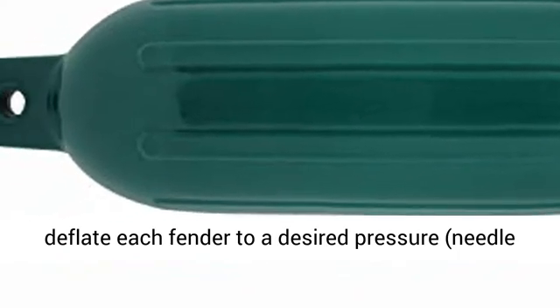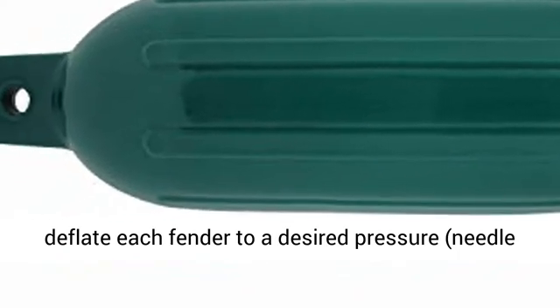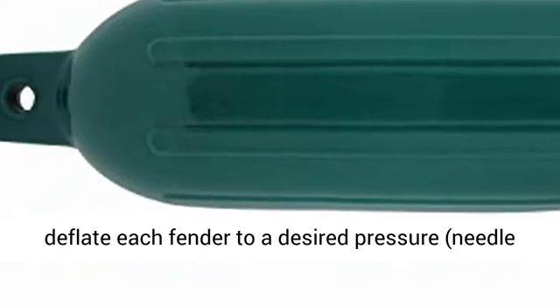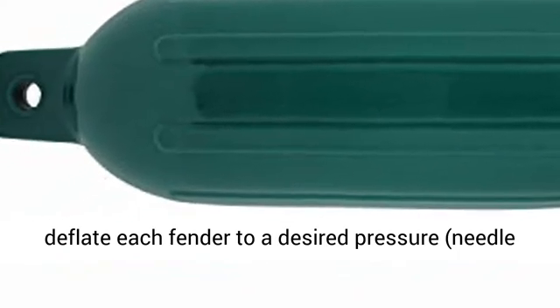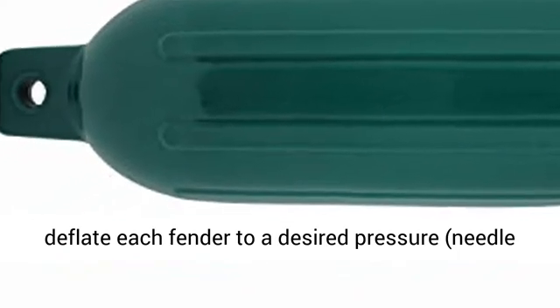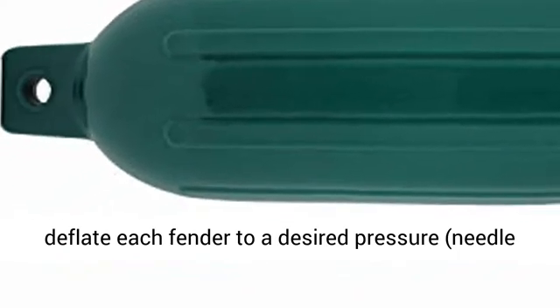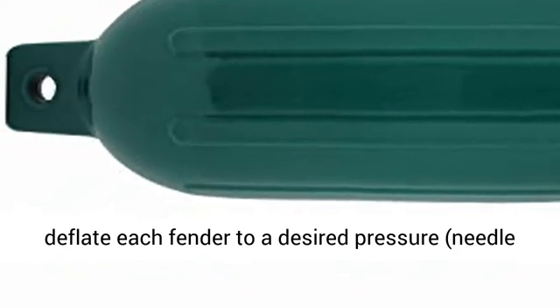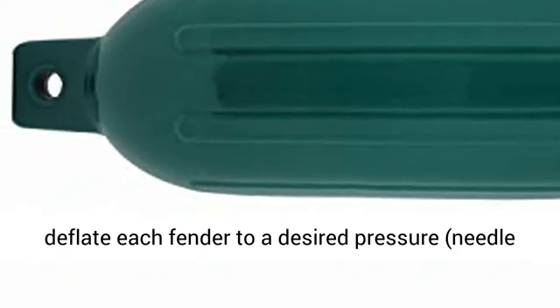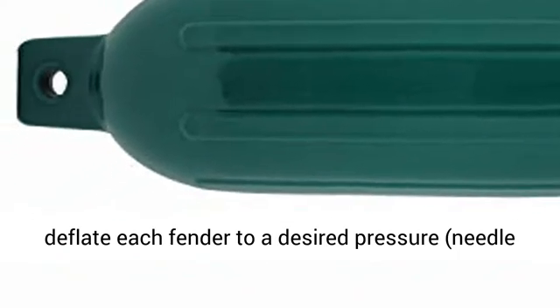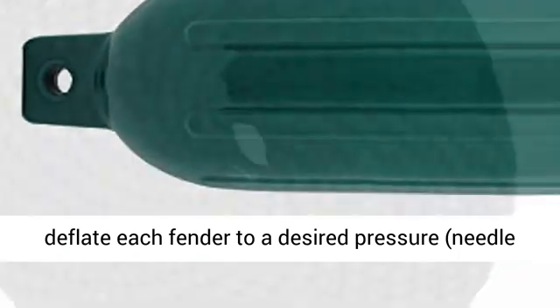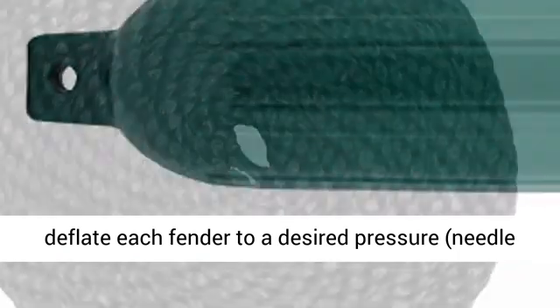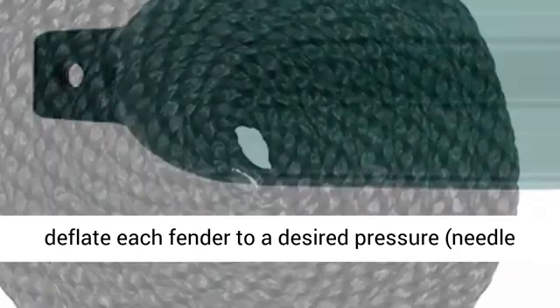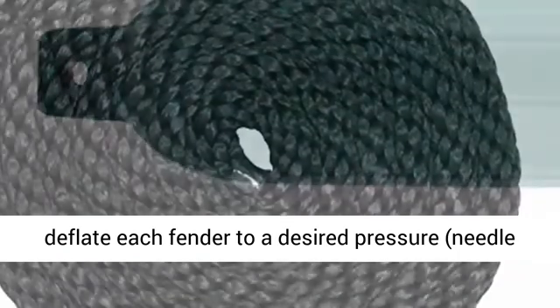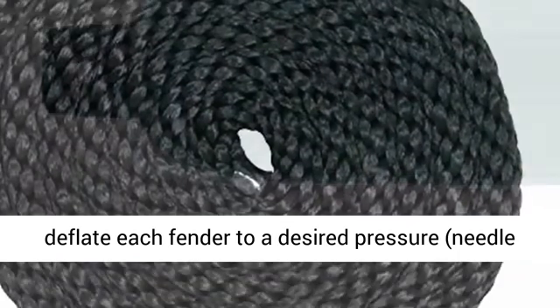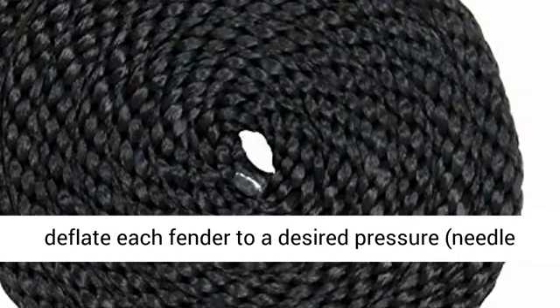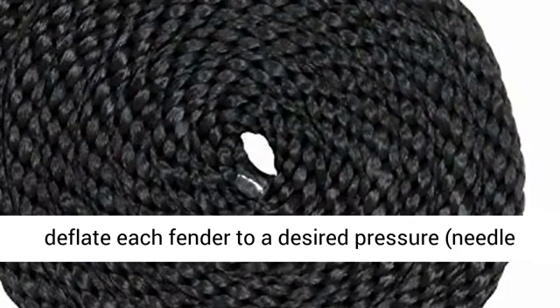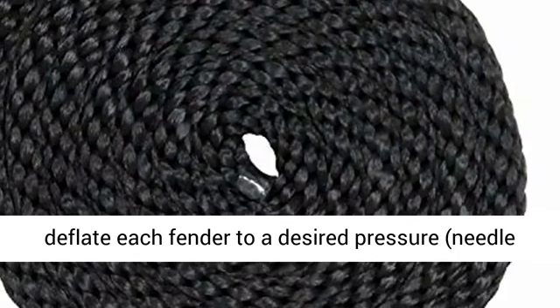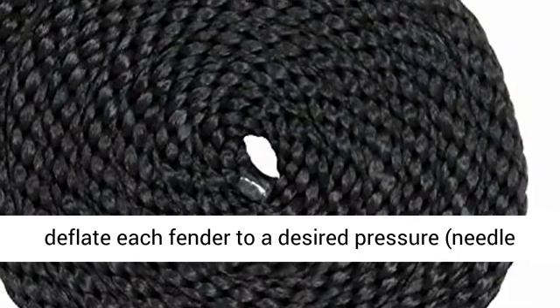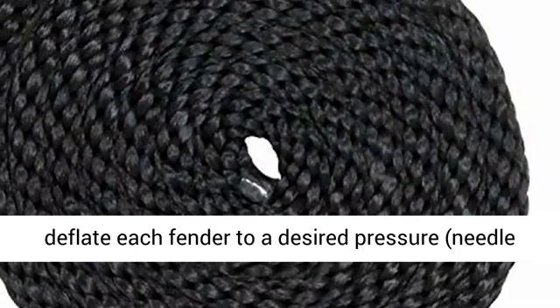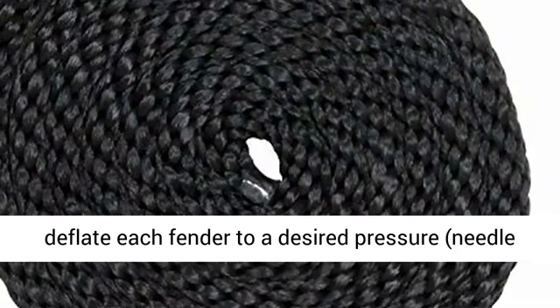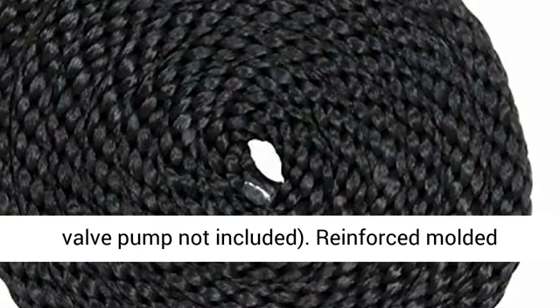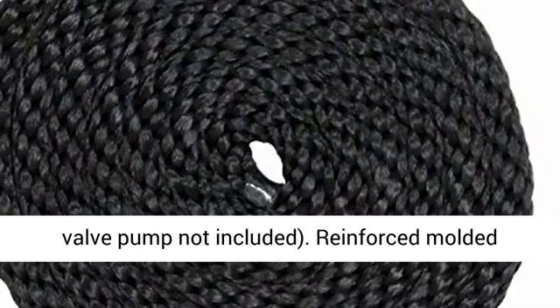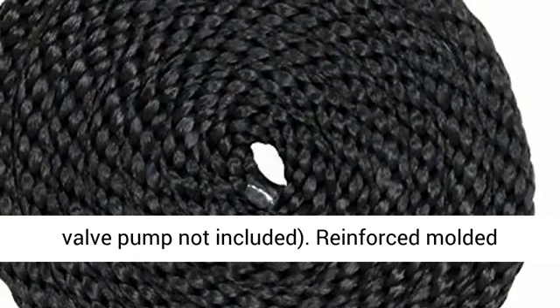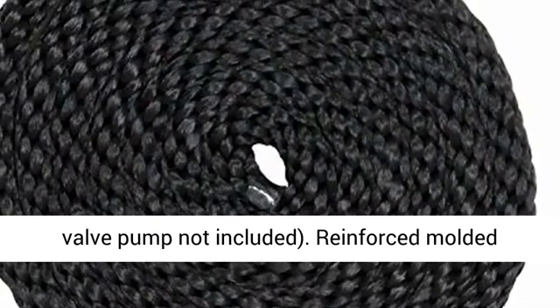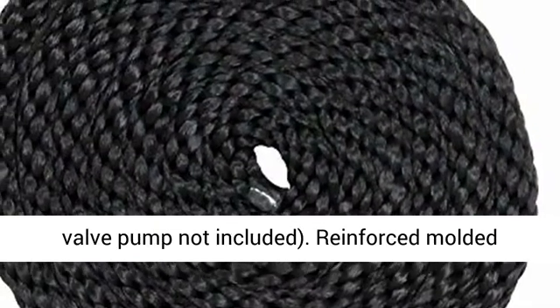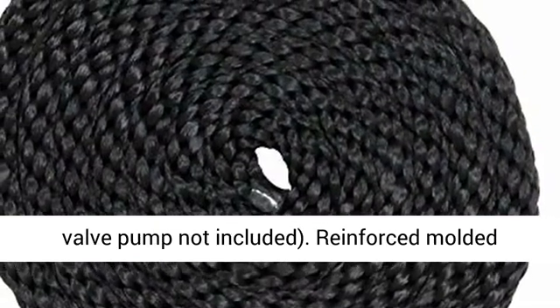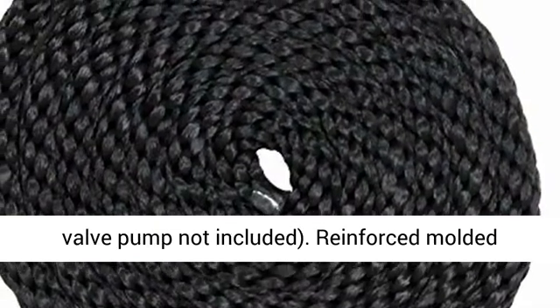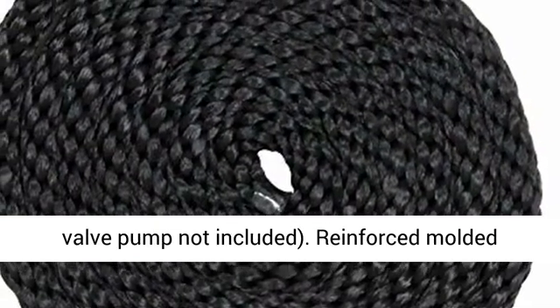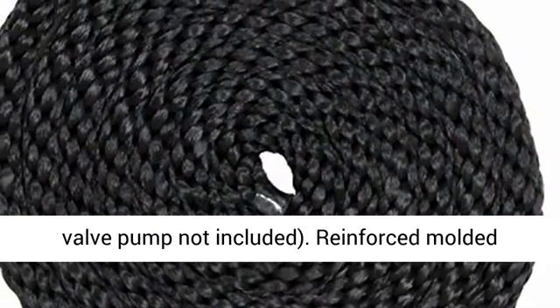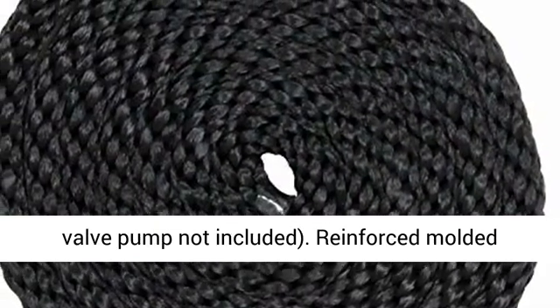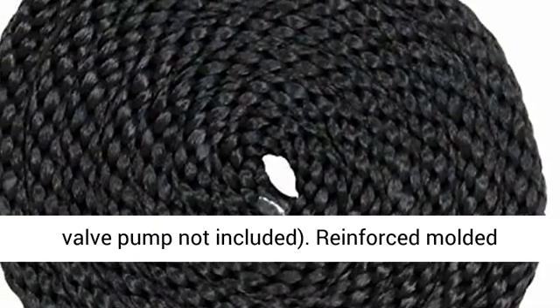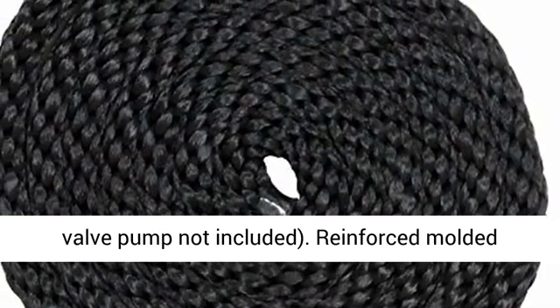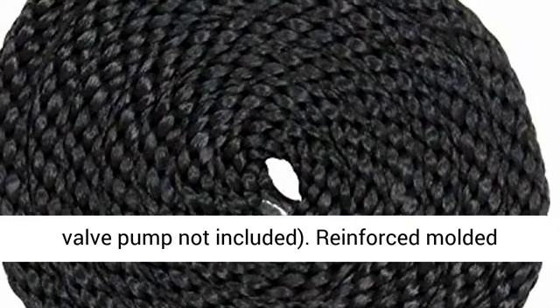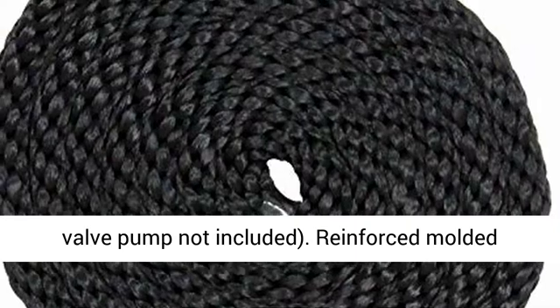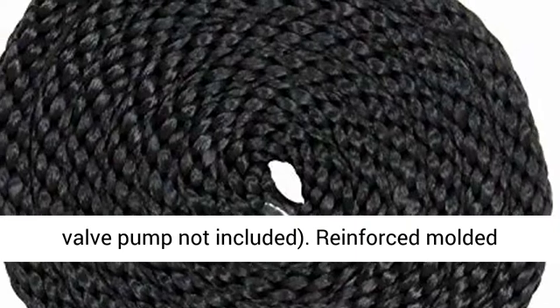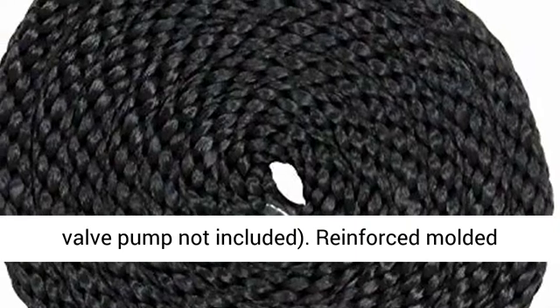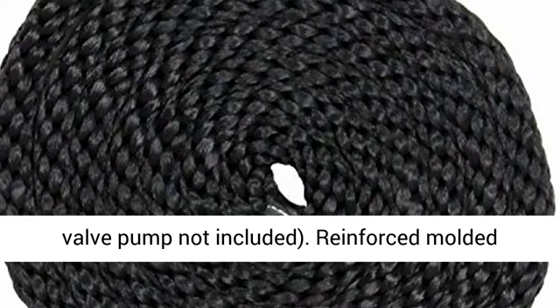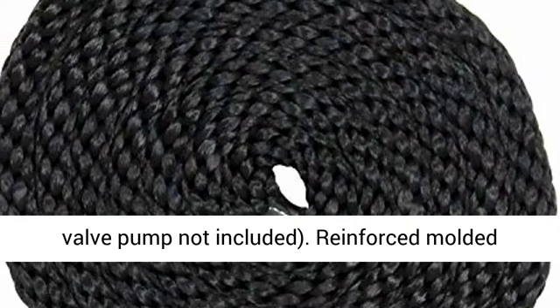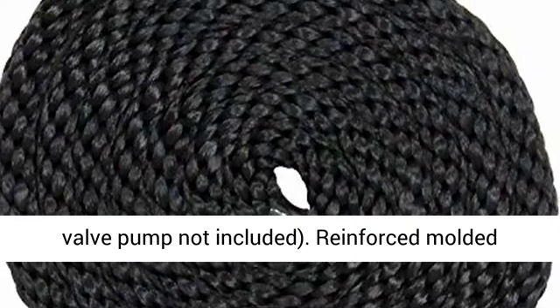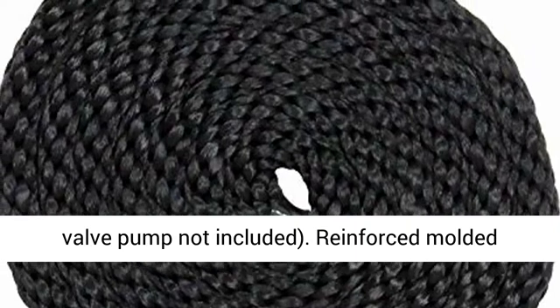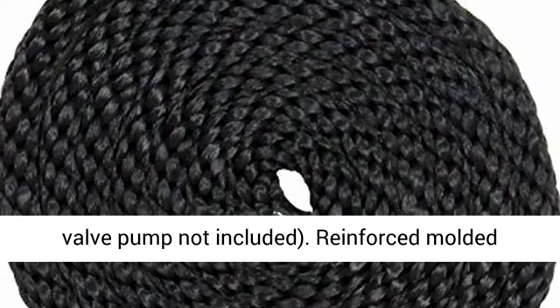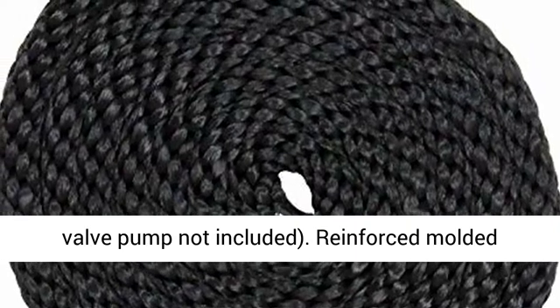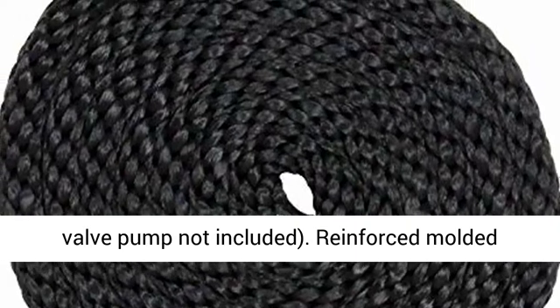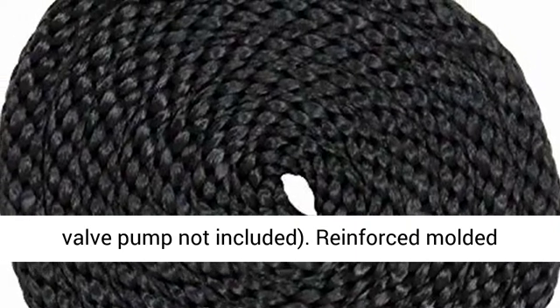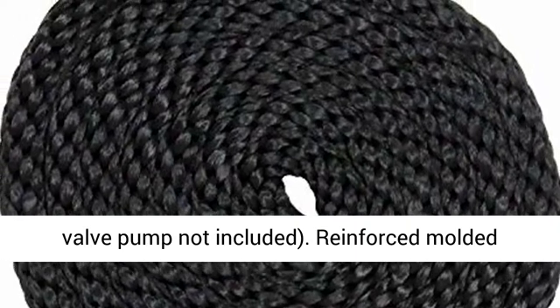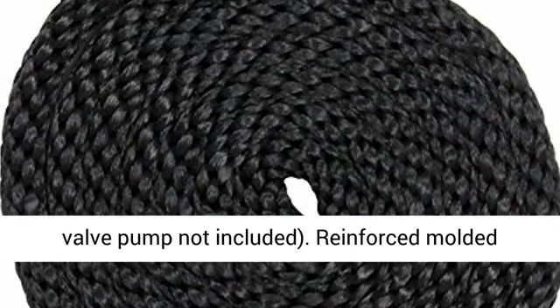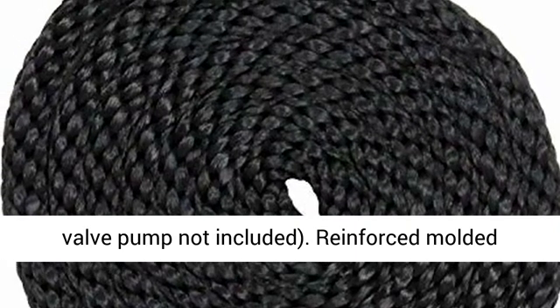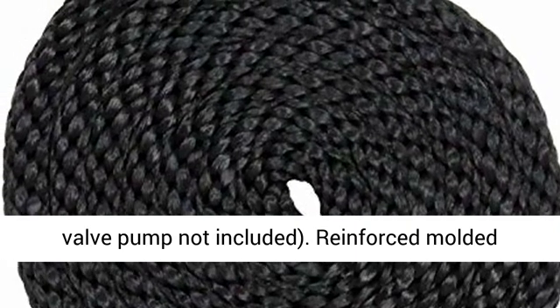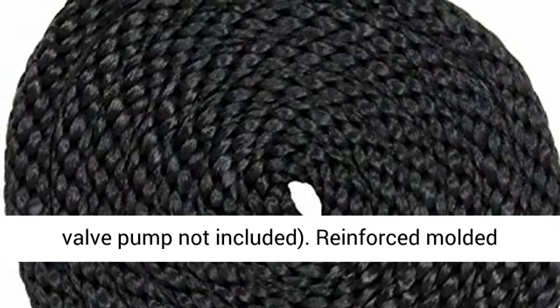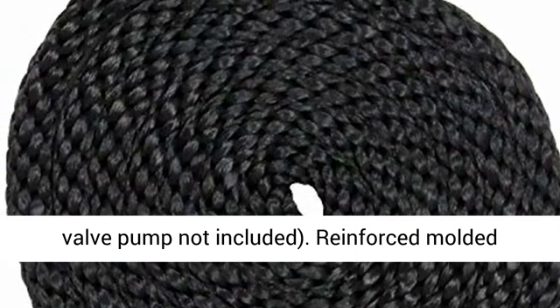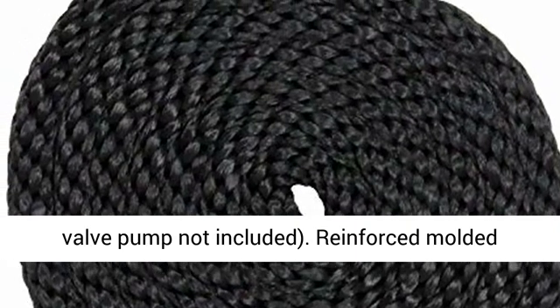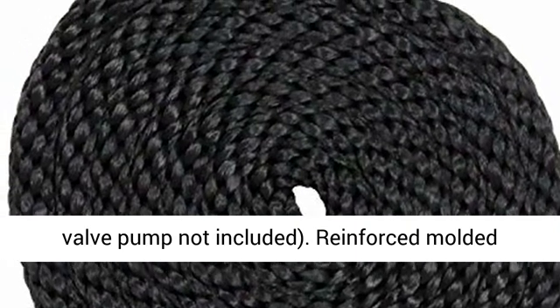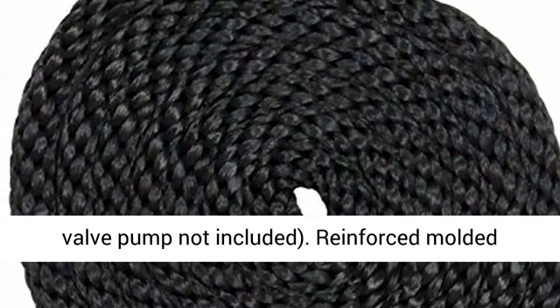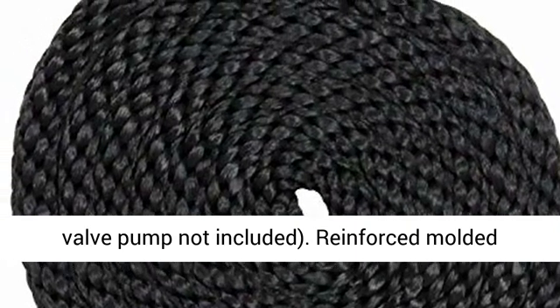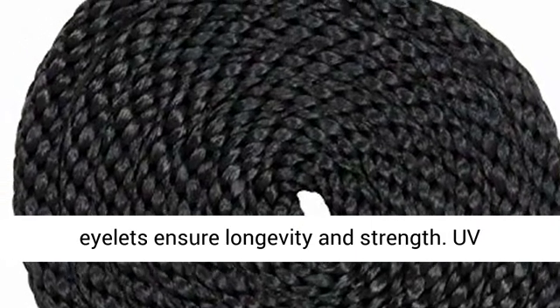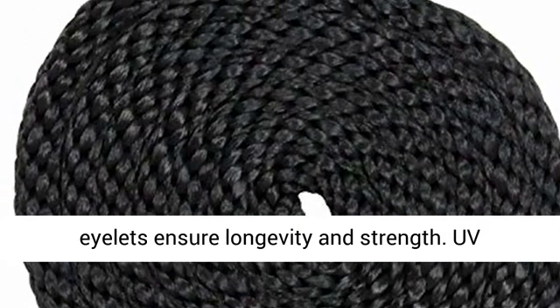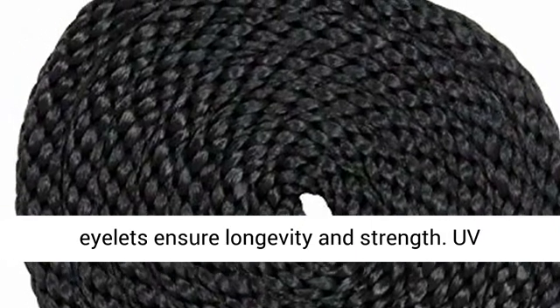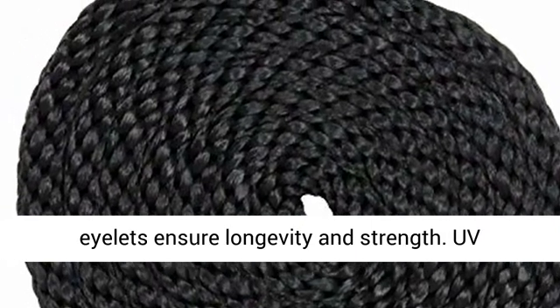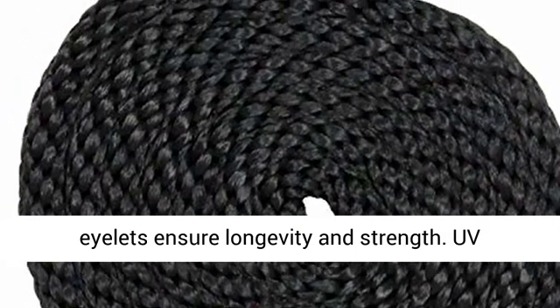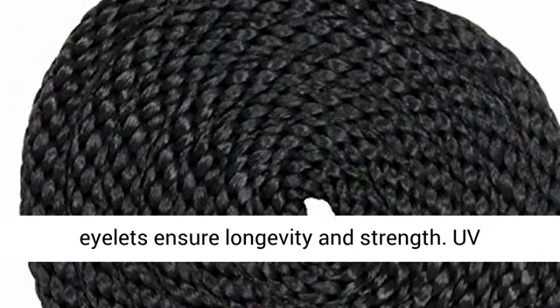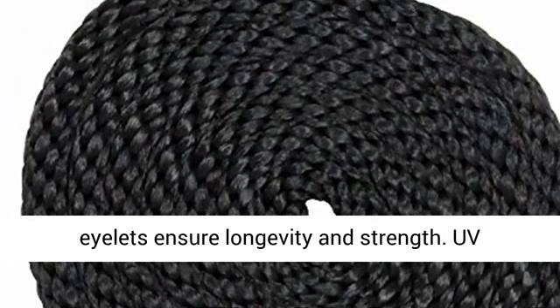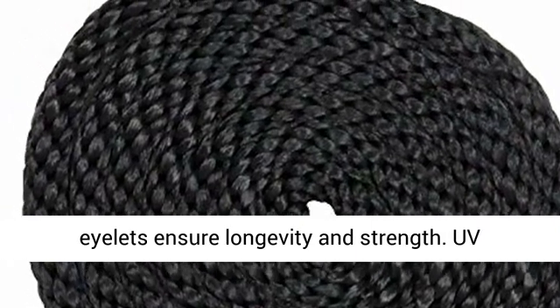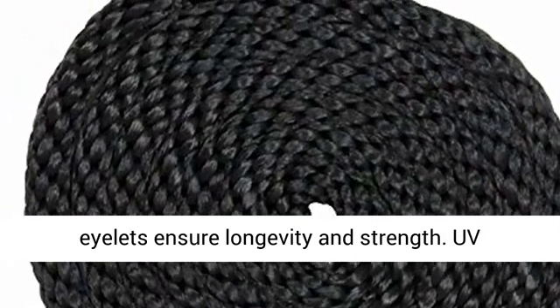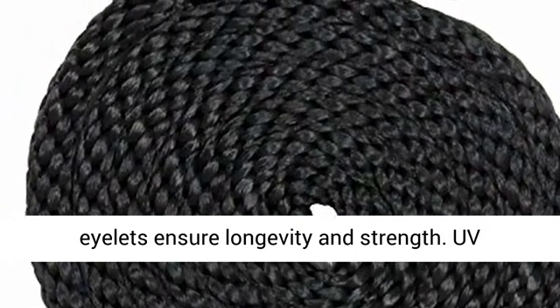Equipped with a needle valve to inflate or deflate each fender to a desired pressure. Needle valve pump not included.